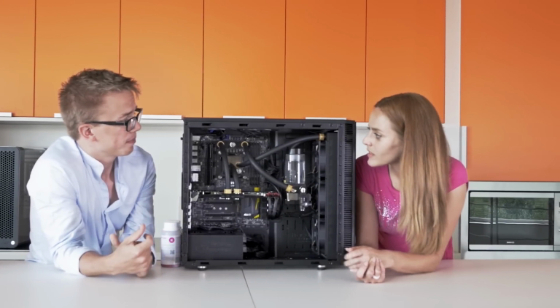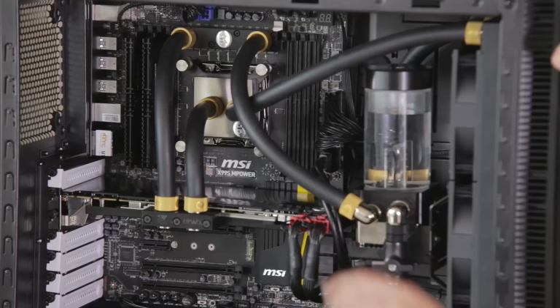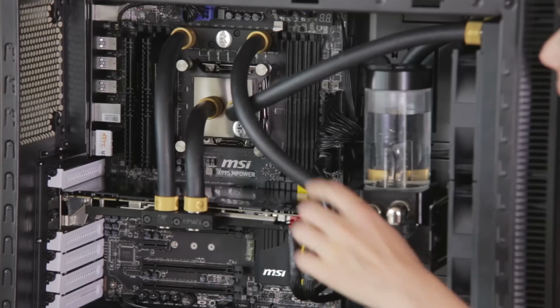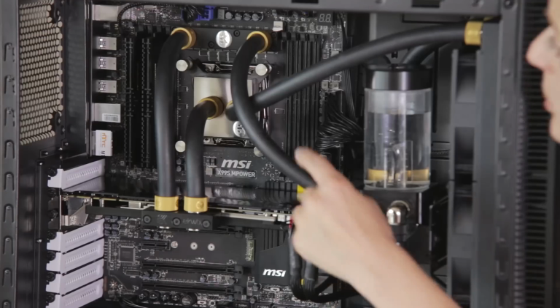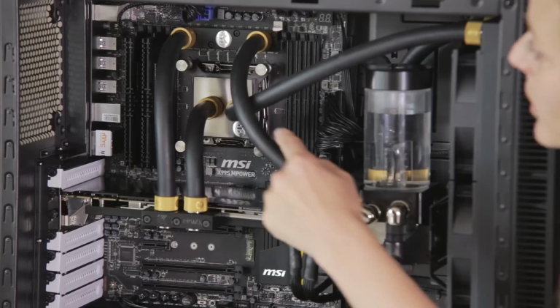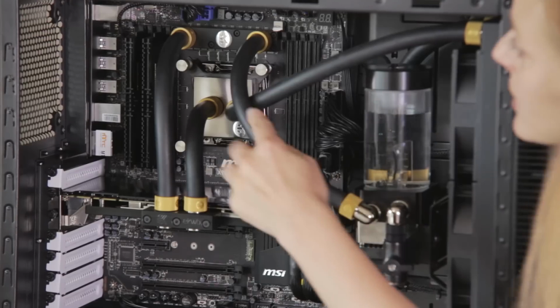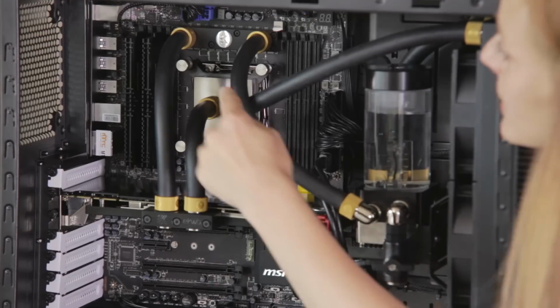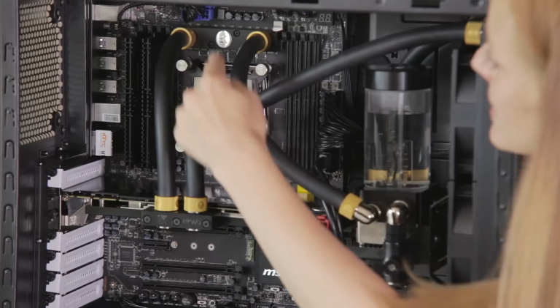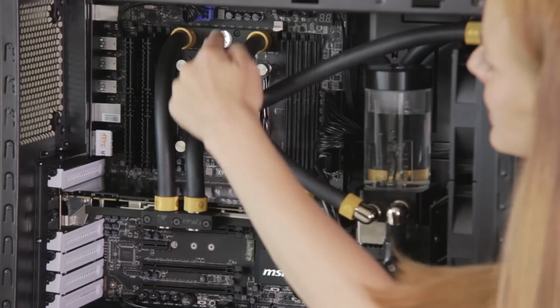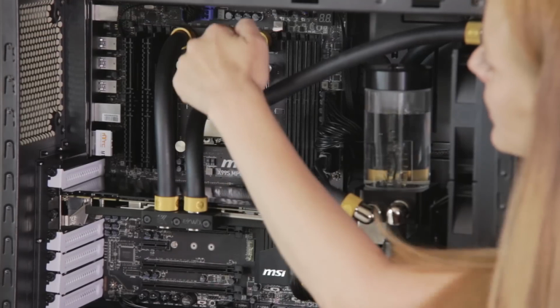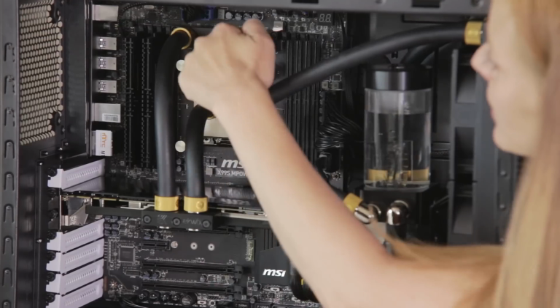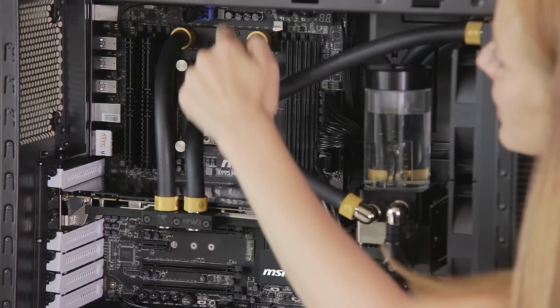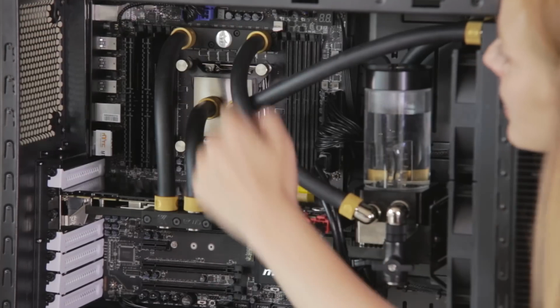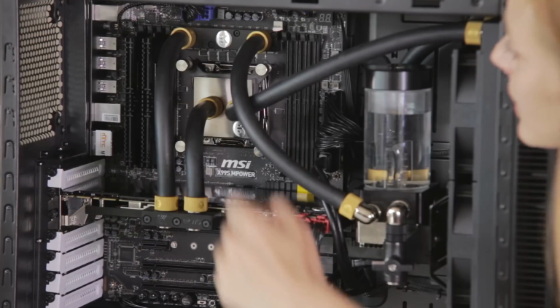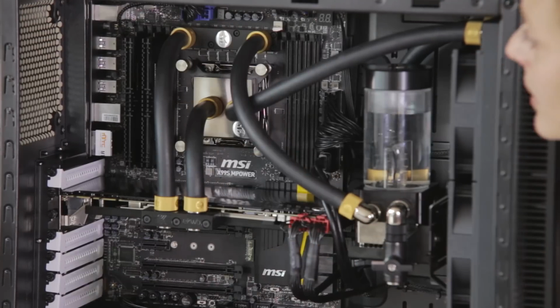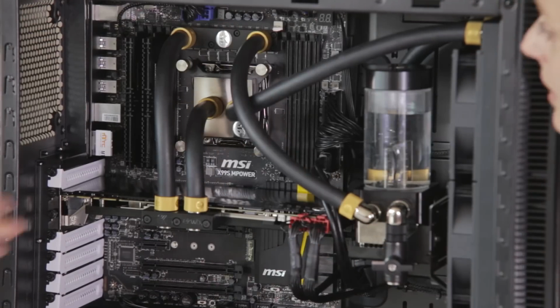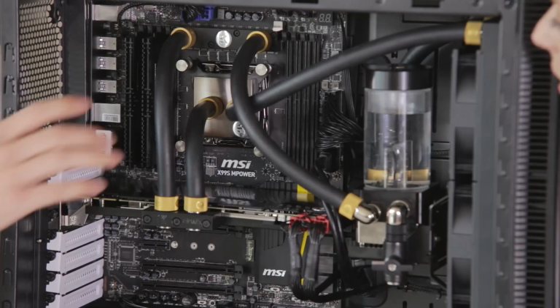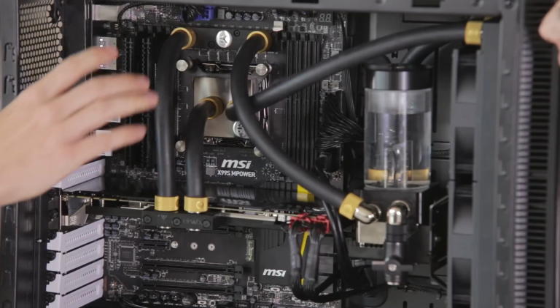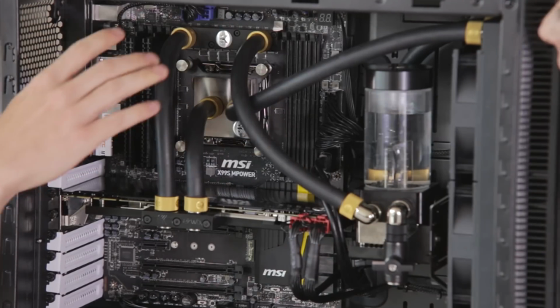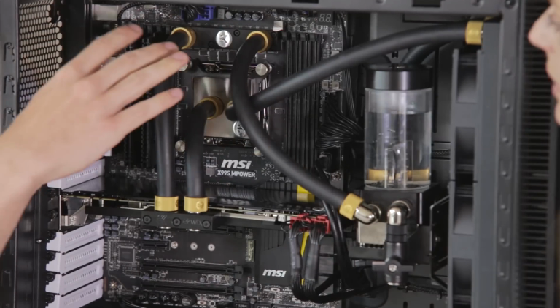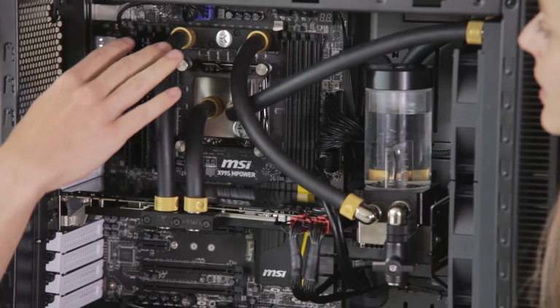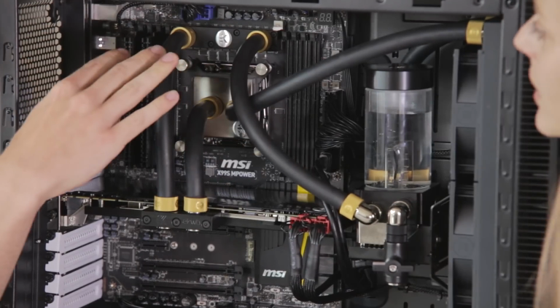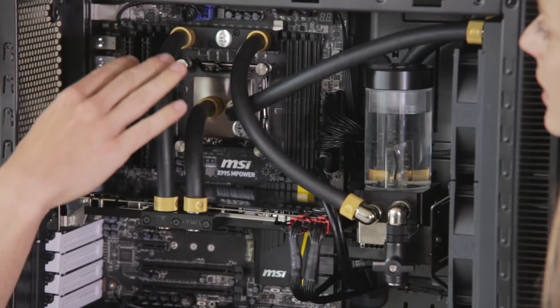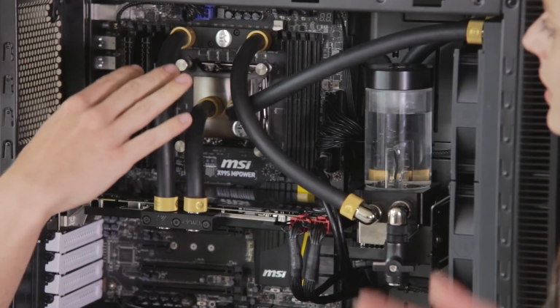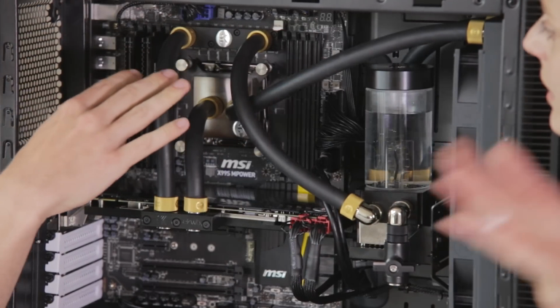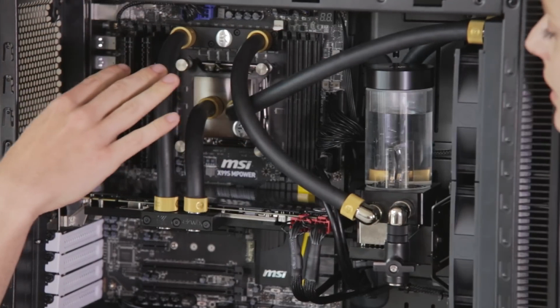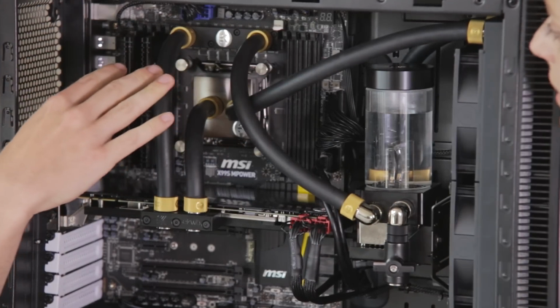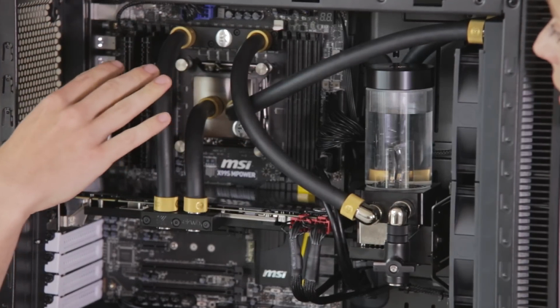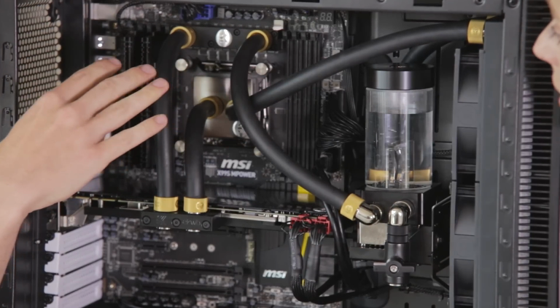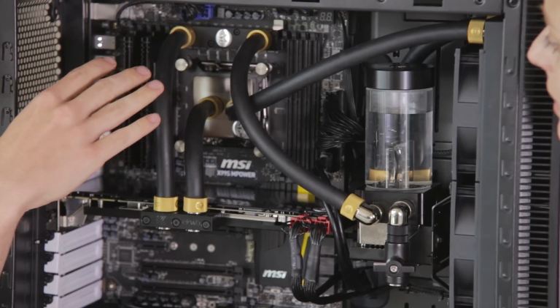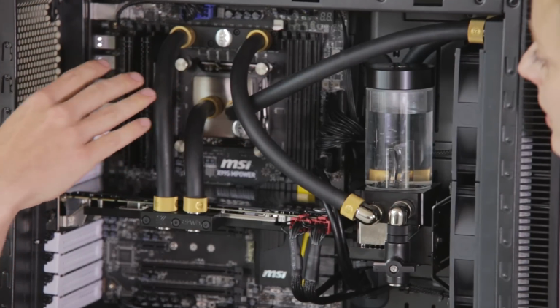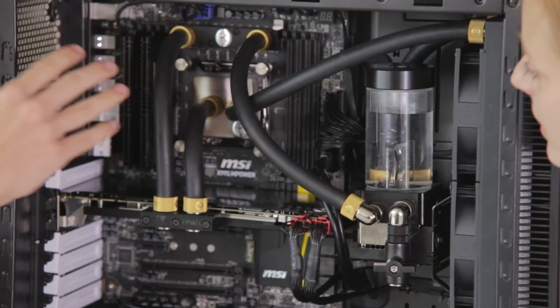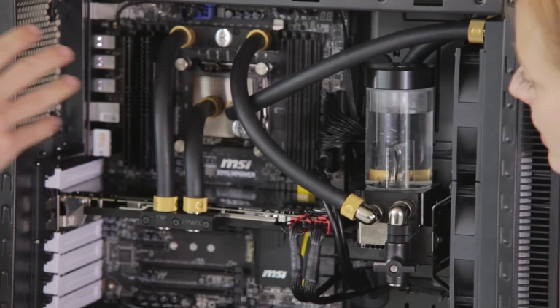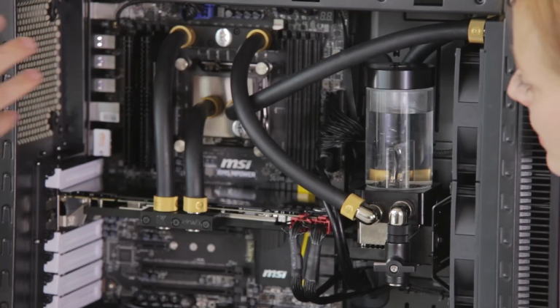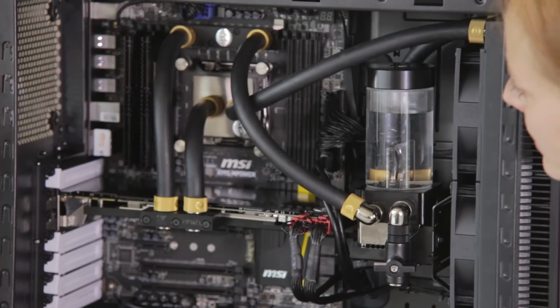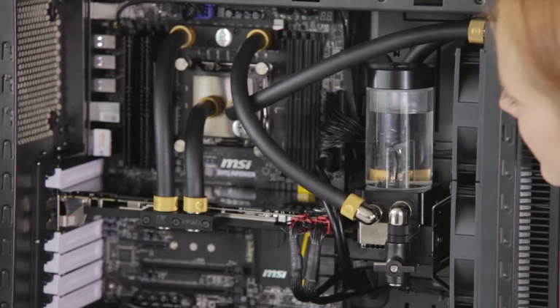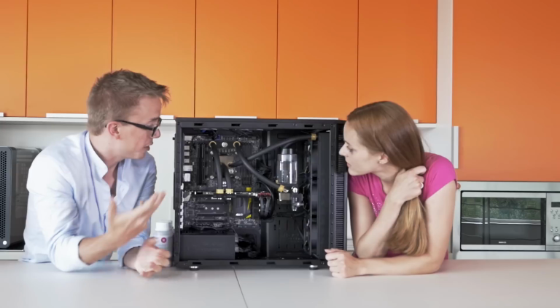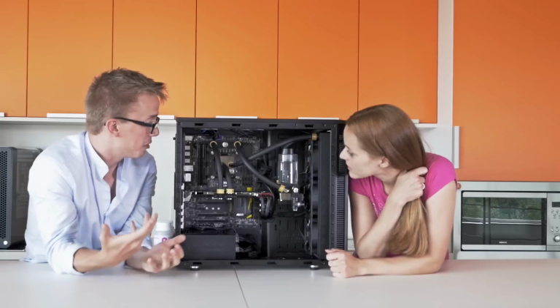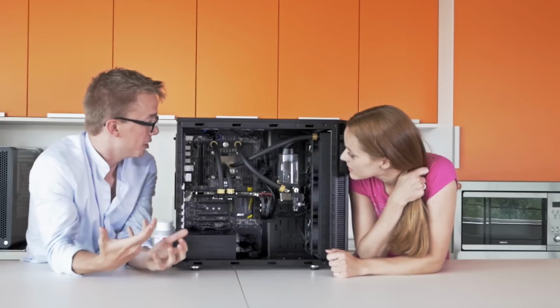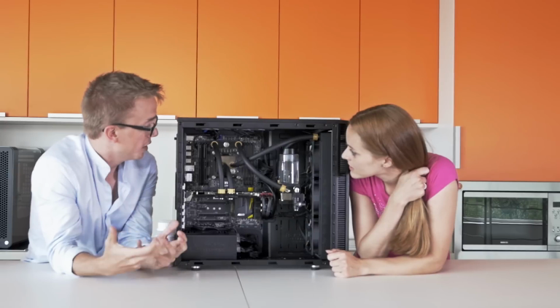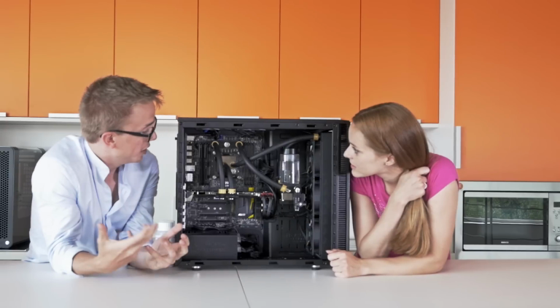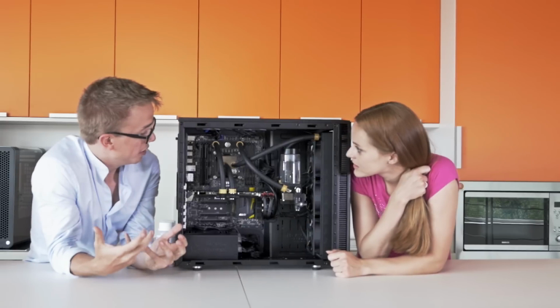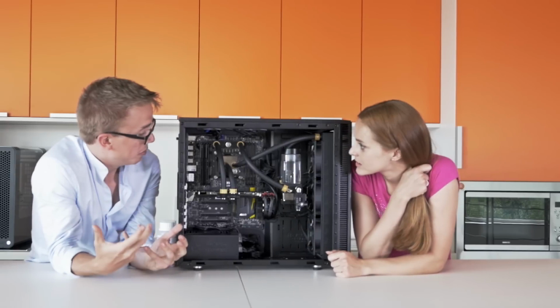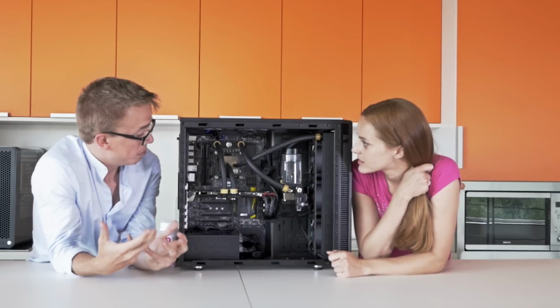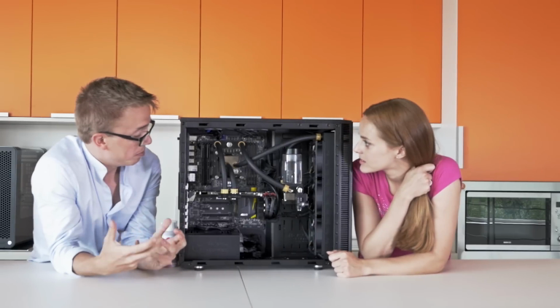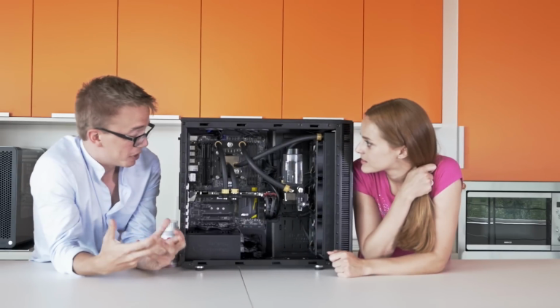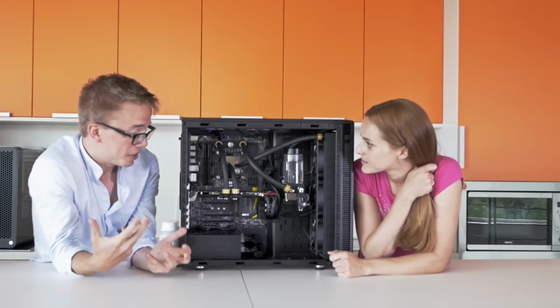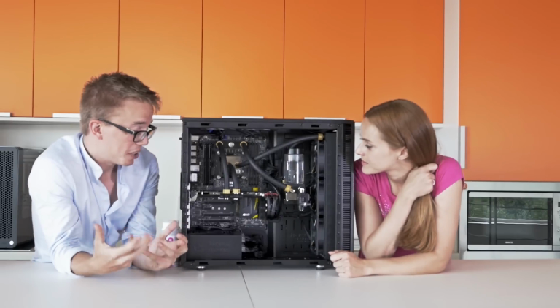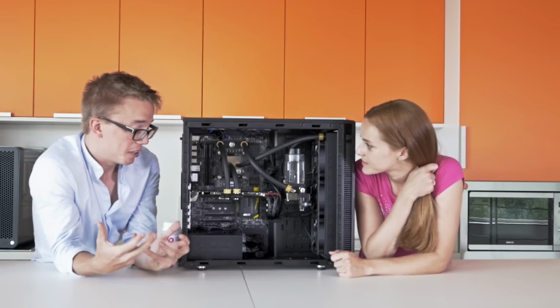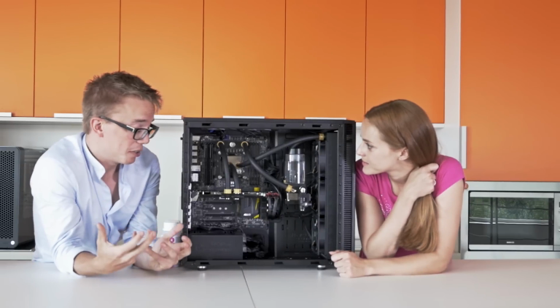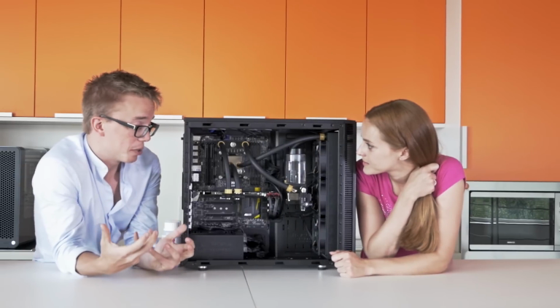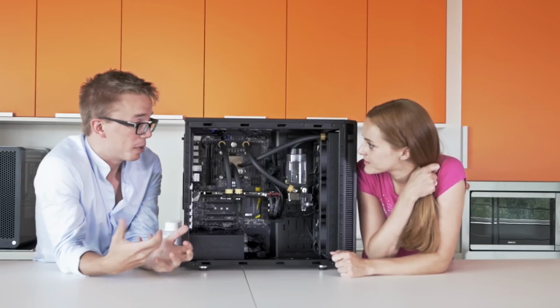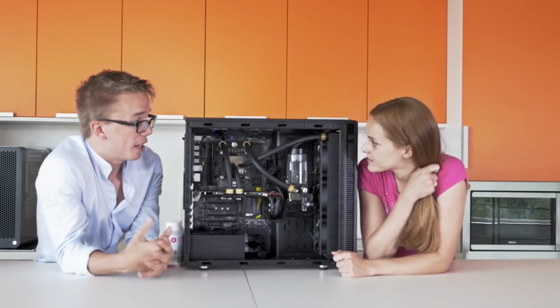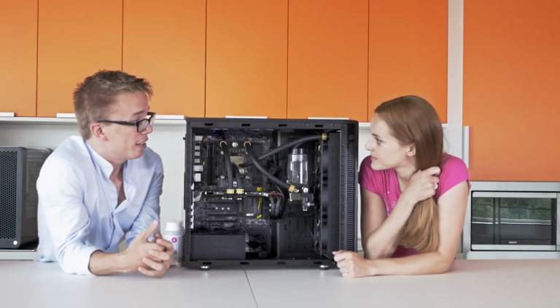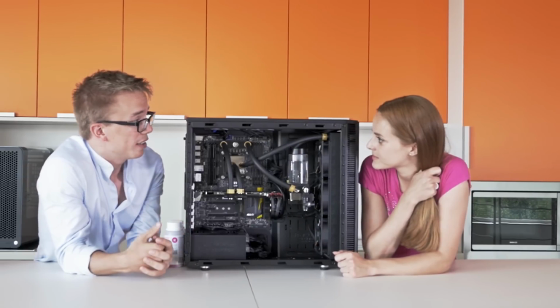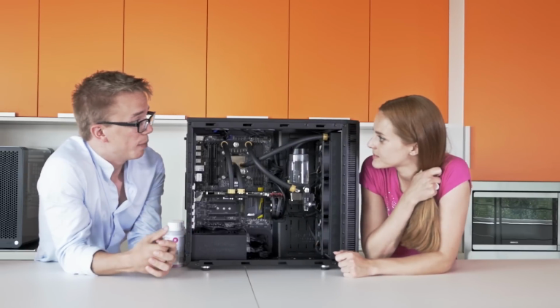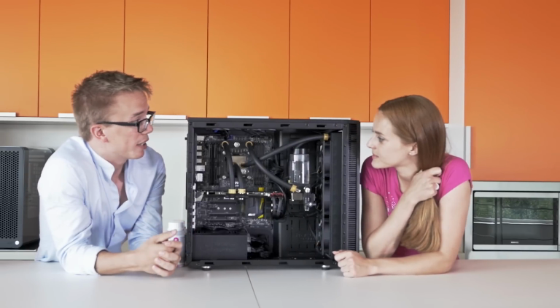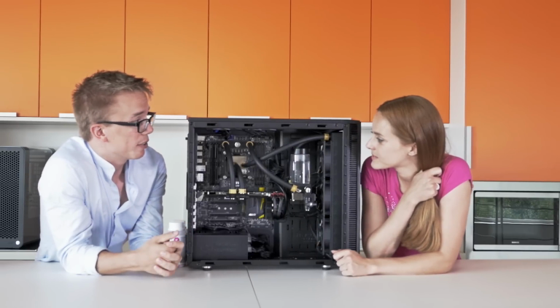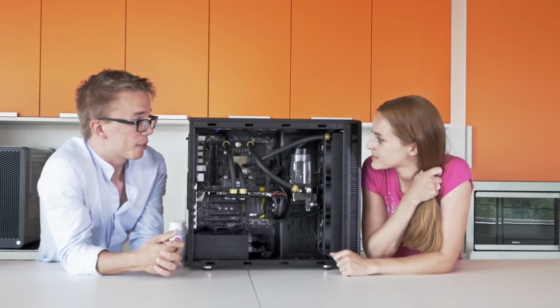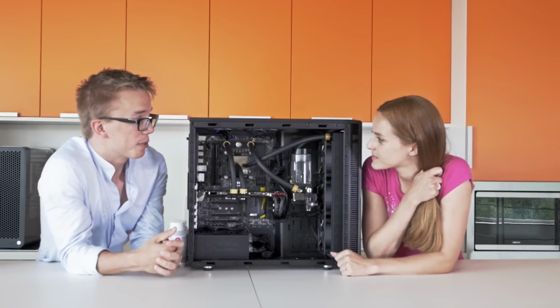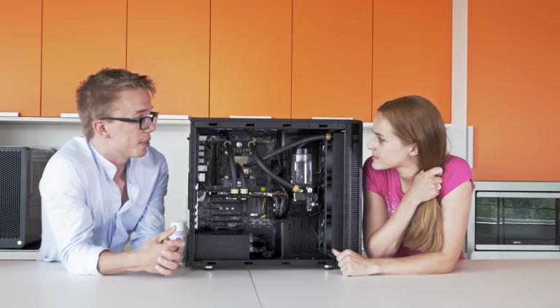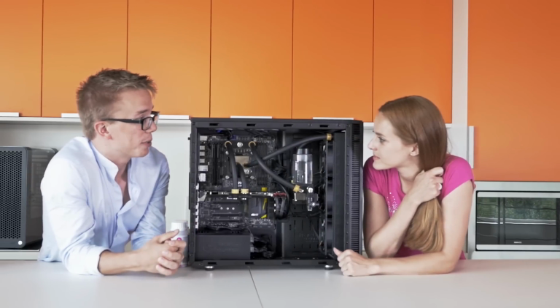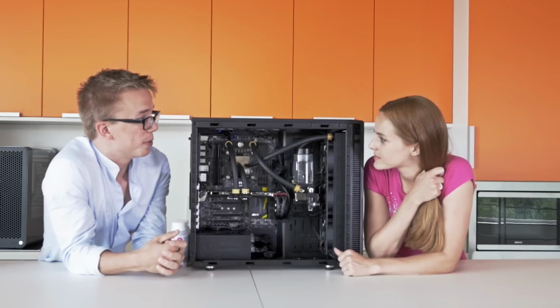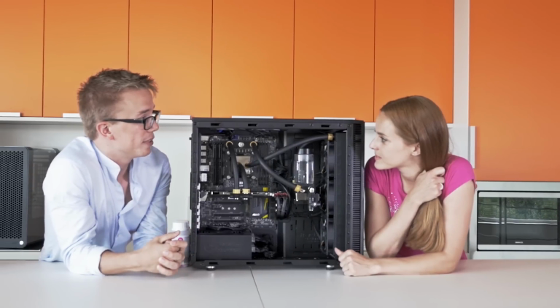And what is this here? This is the motherboard block. While these aren't necessarily required, they make it look really cool.